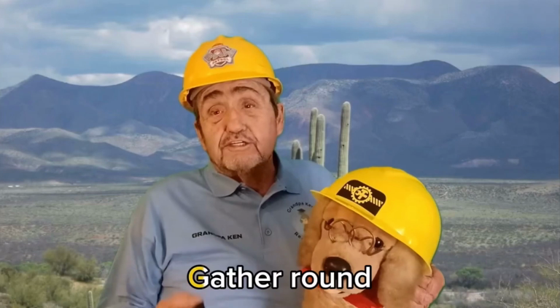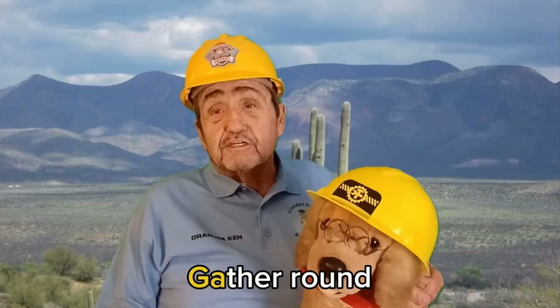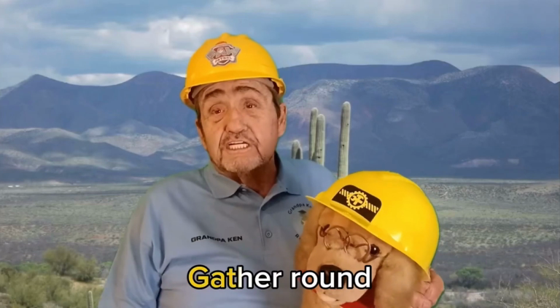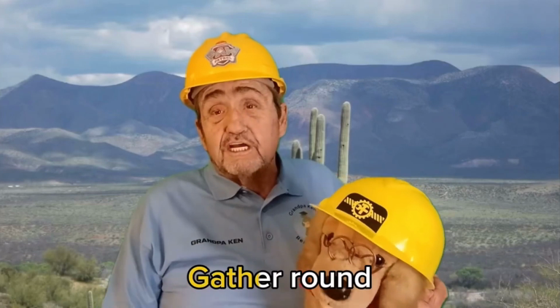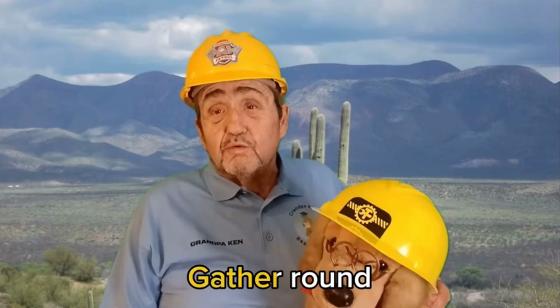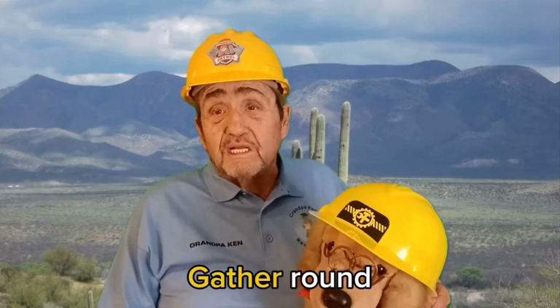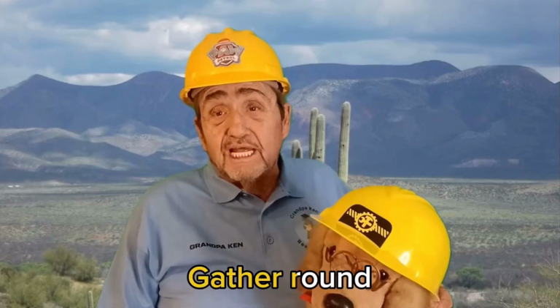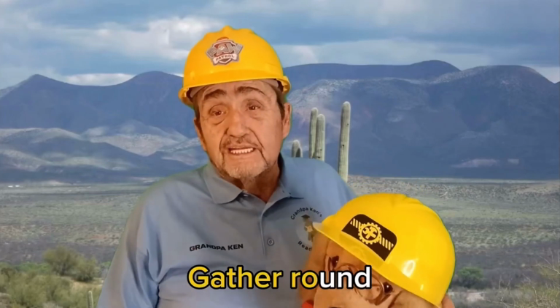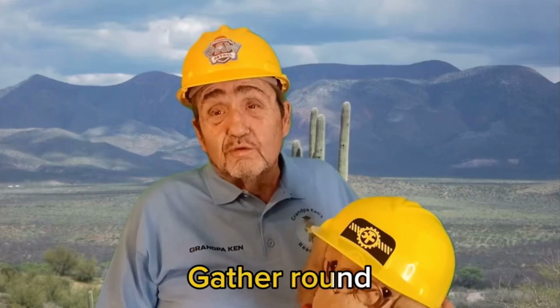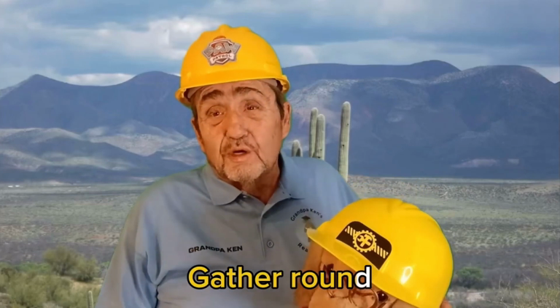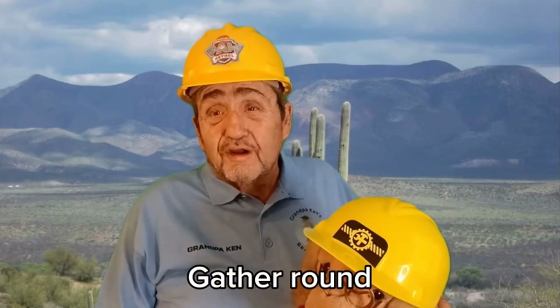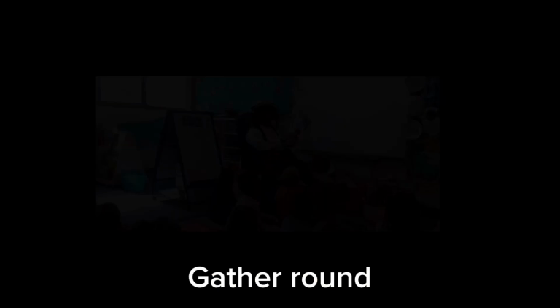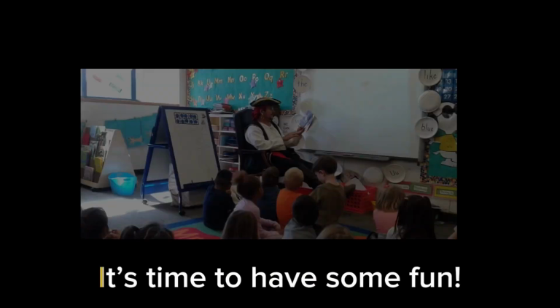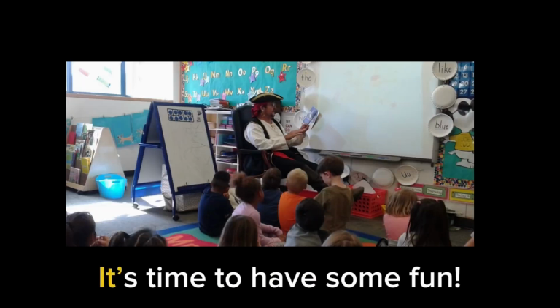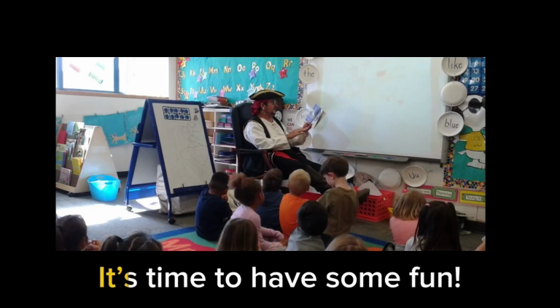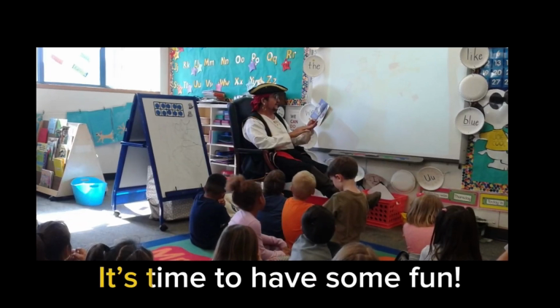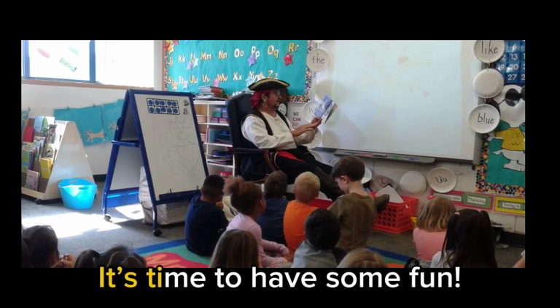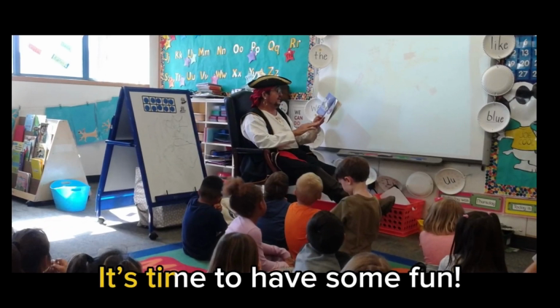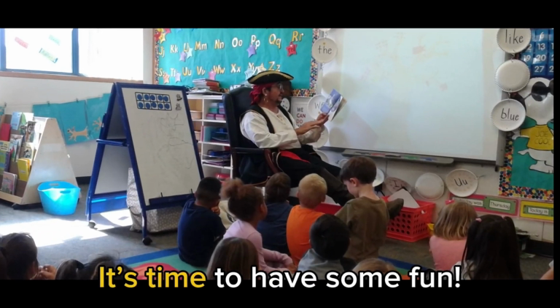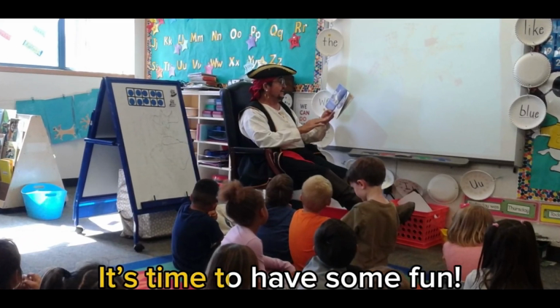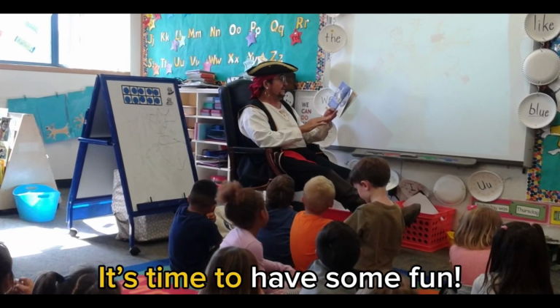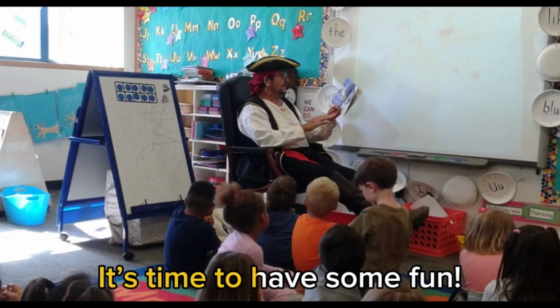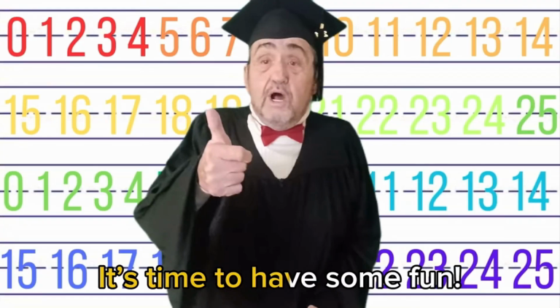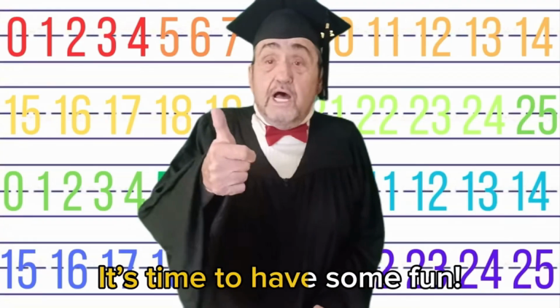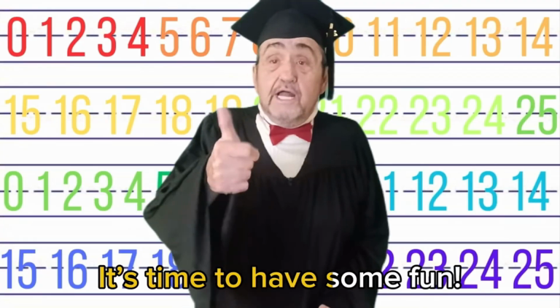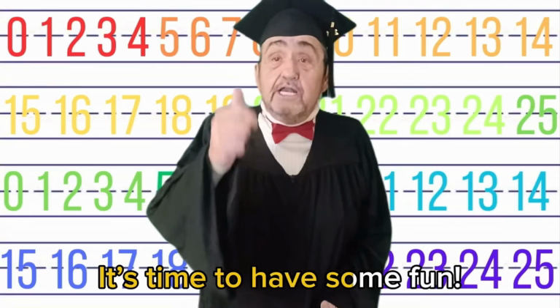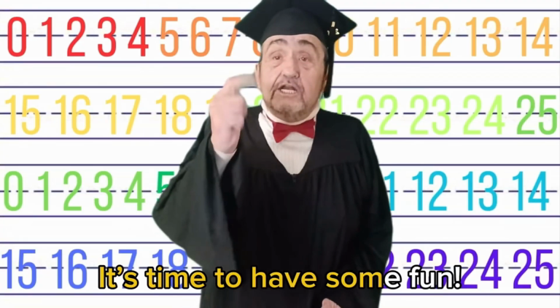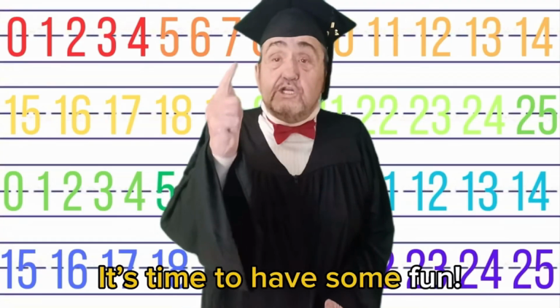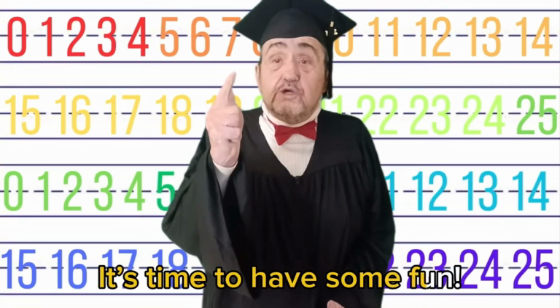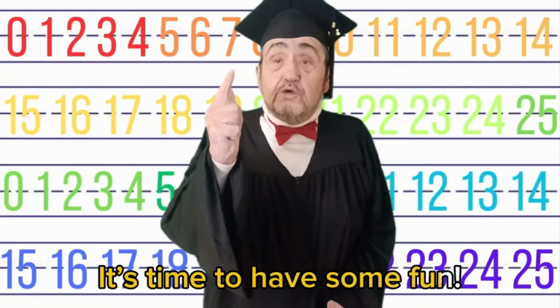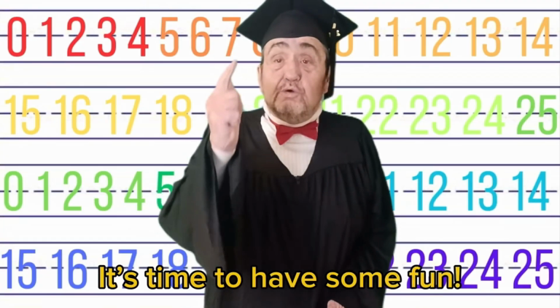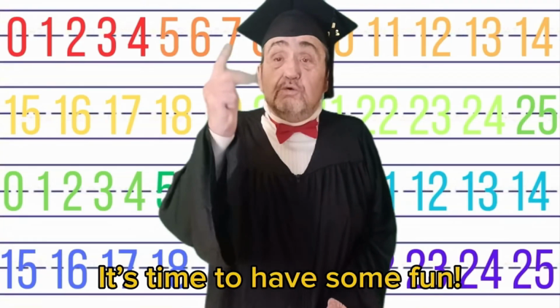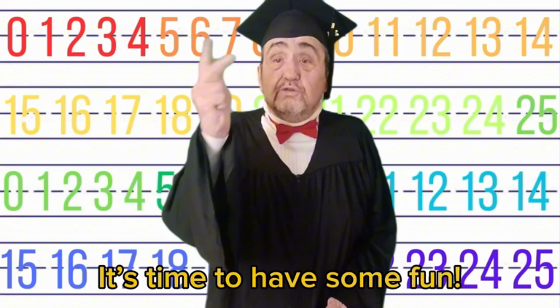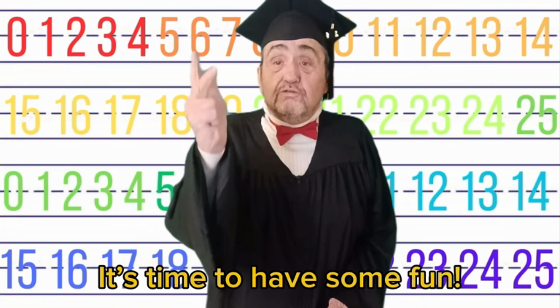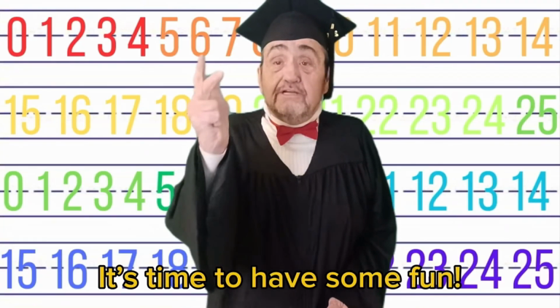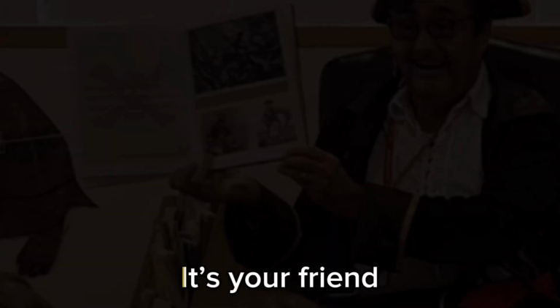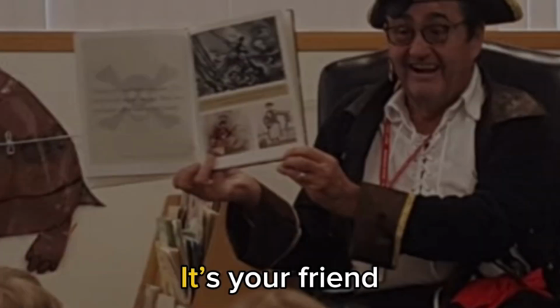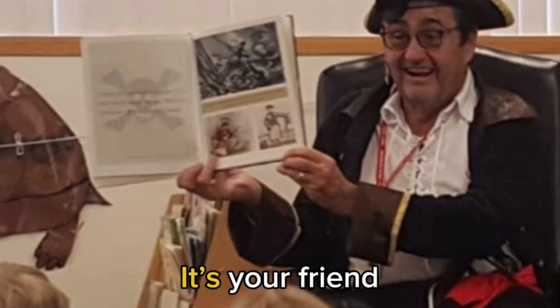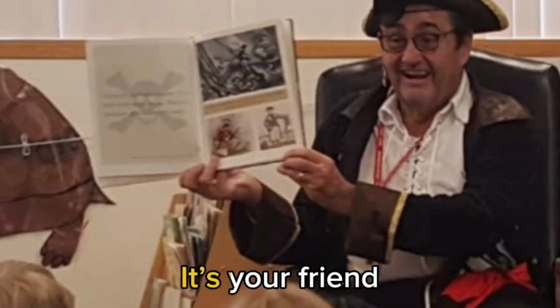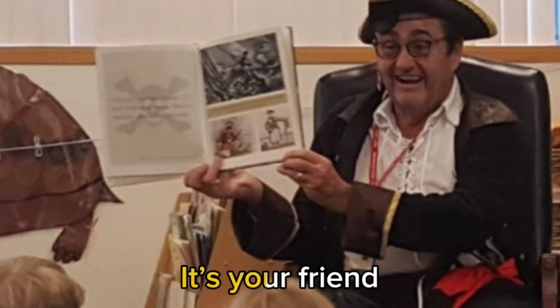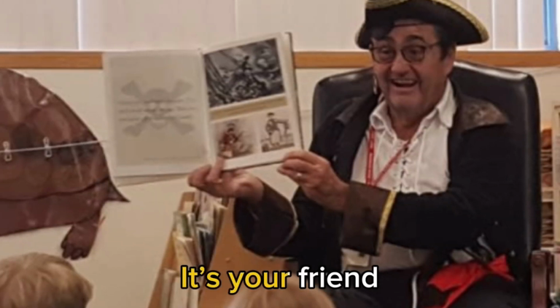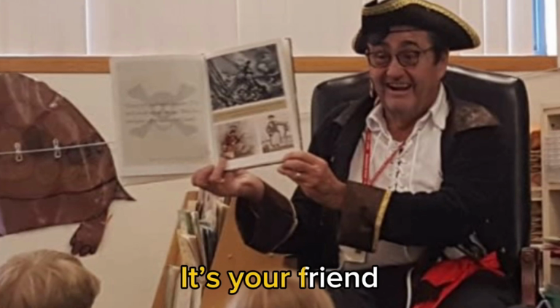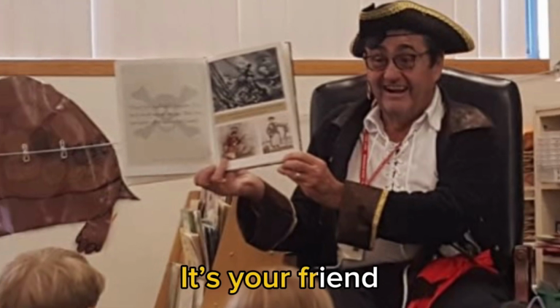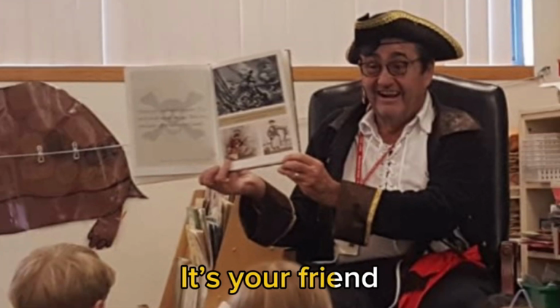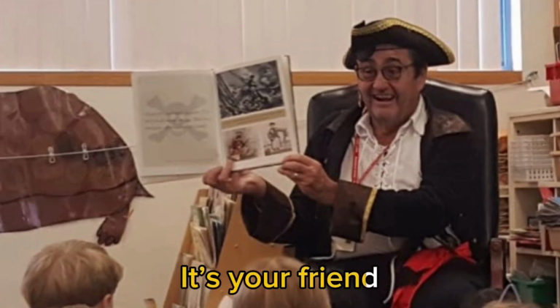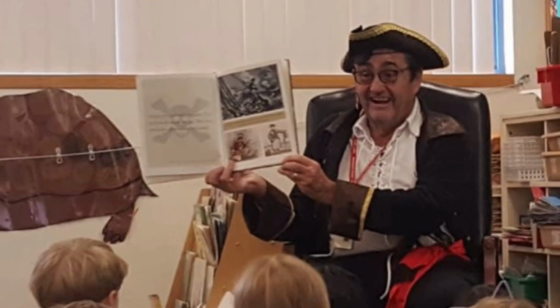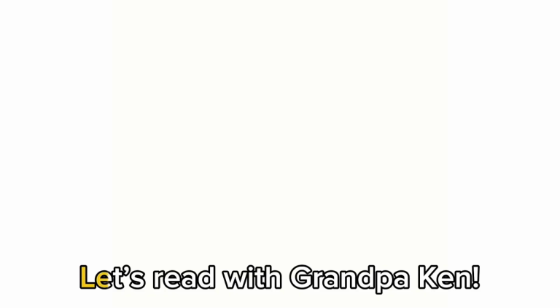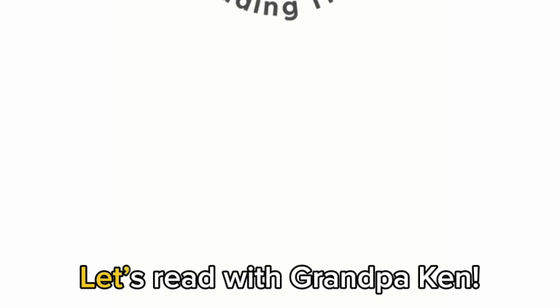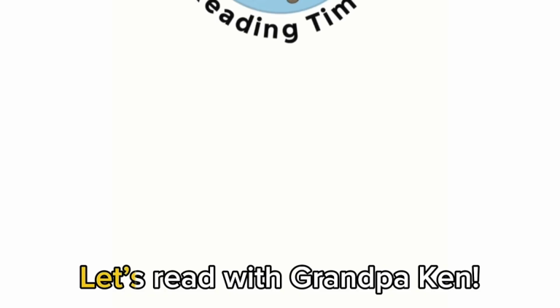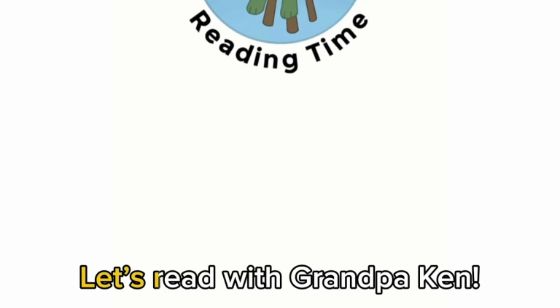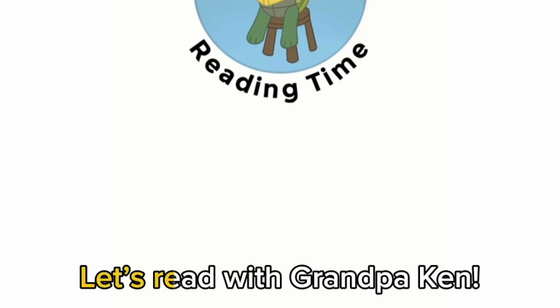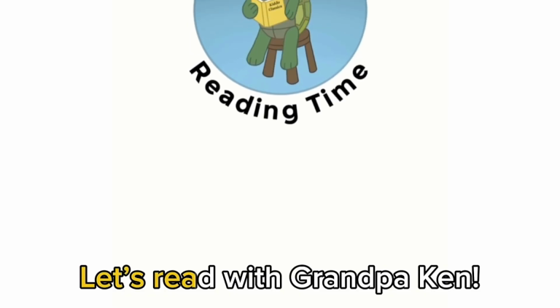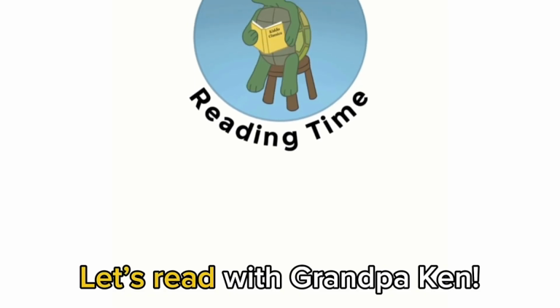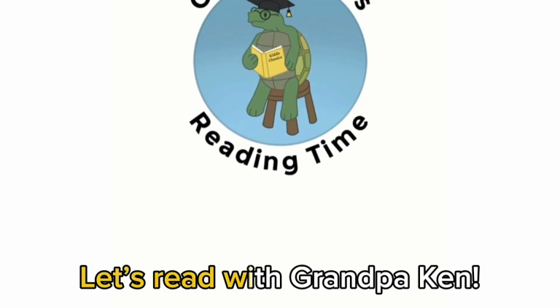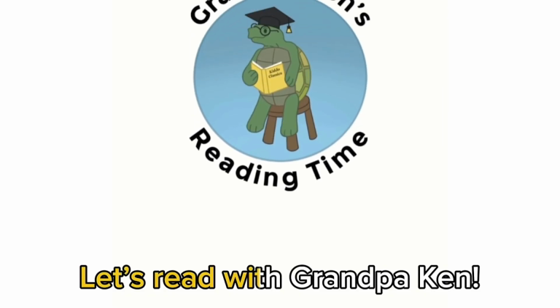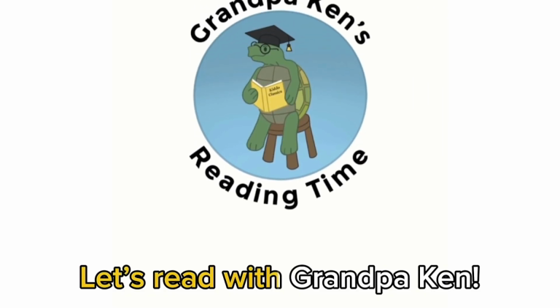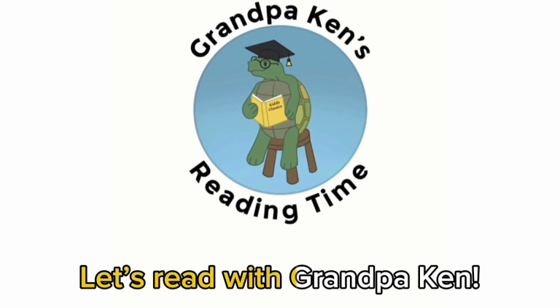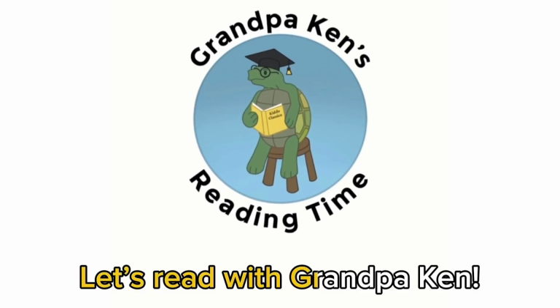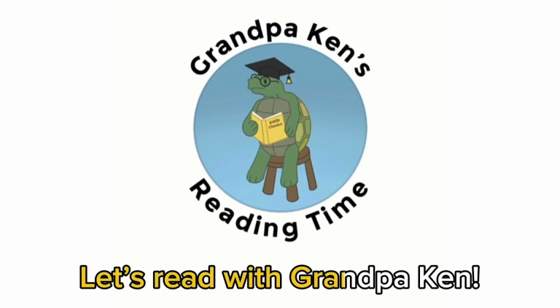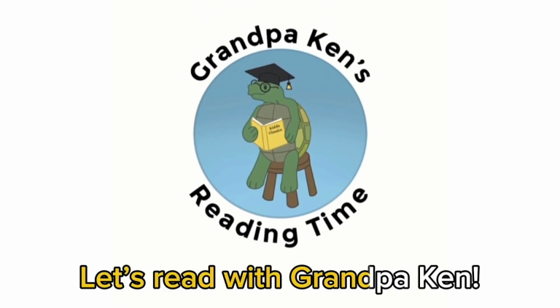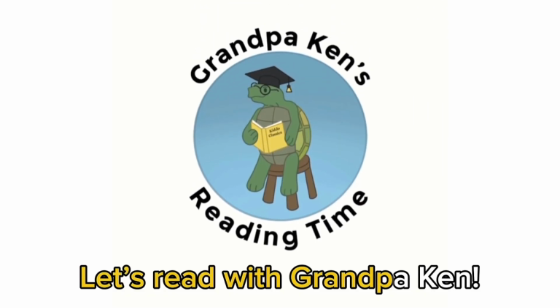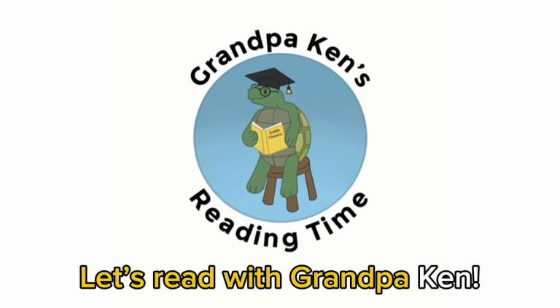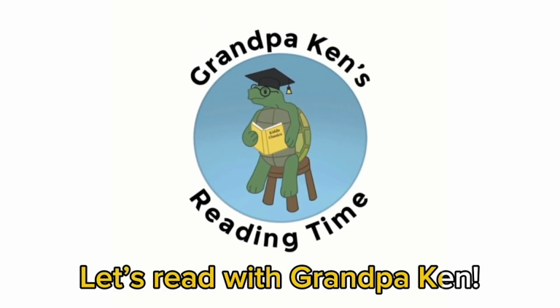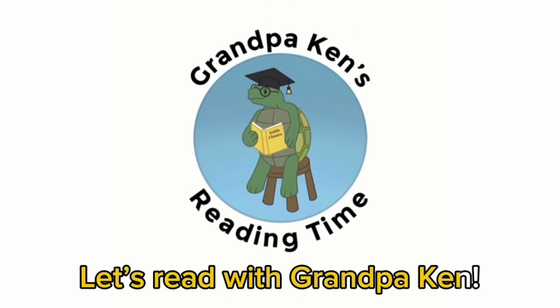Gather round, it's time to have some fun. It's your friend — let's read with Grandpa Ken.